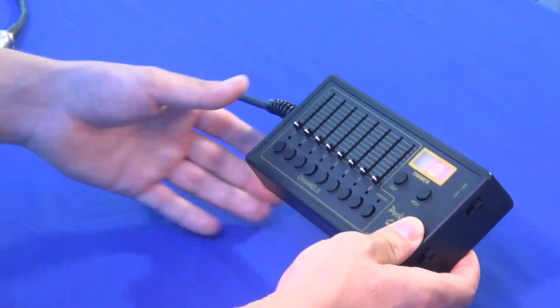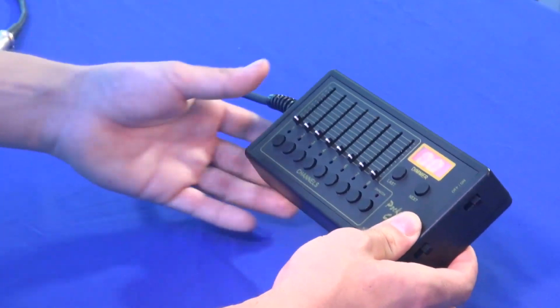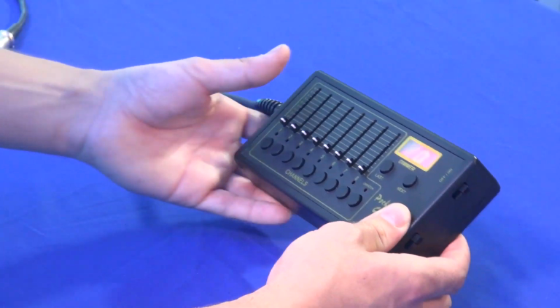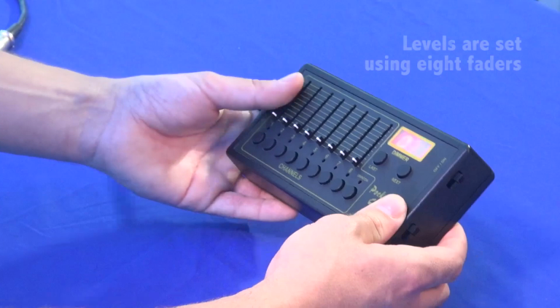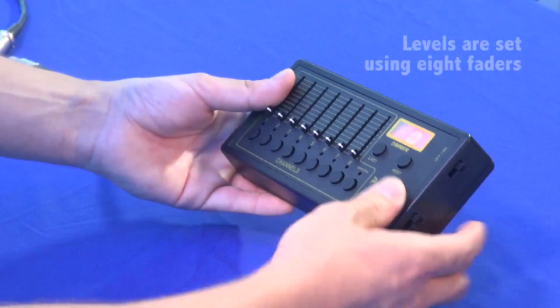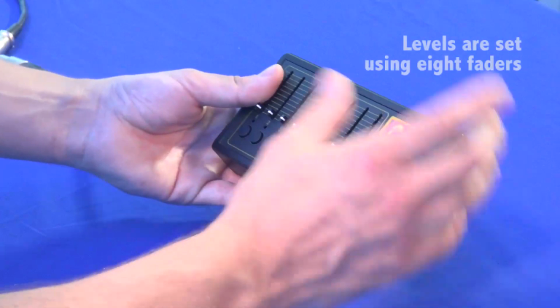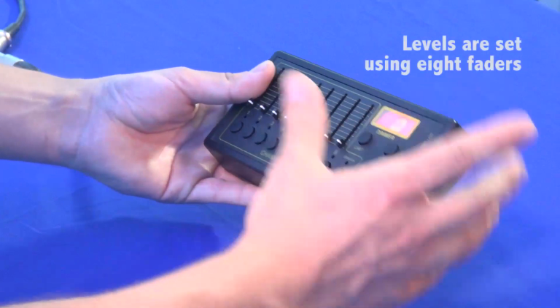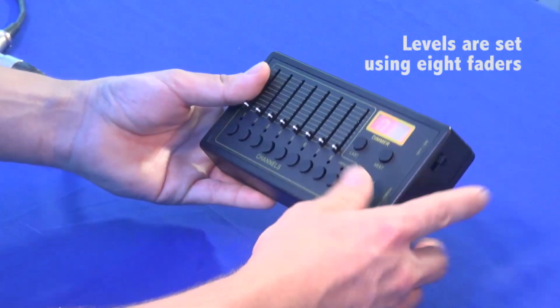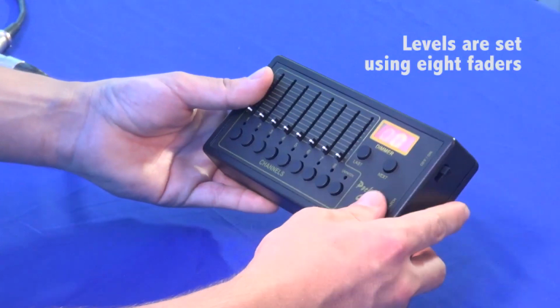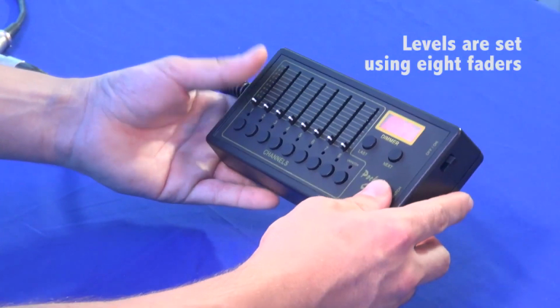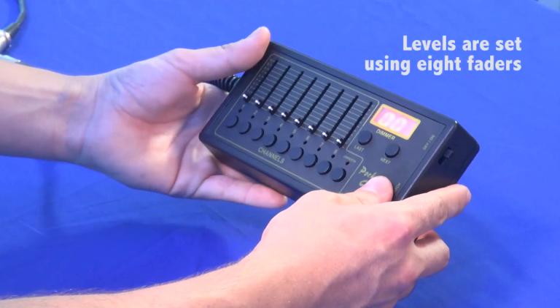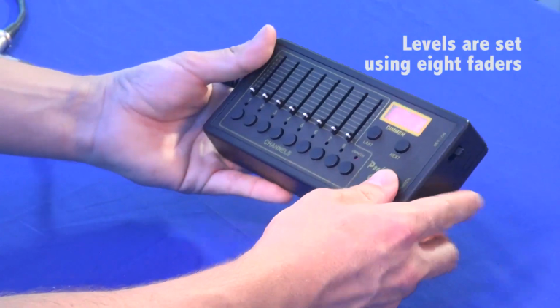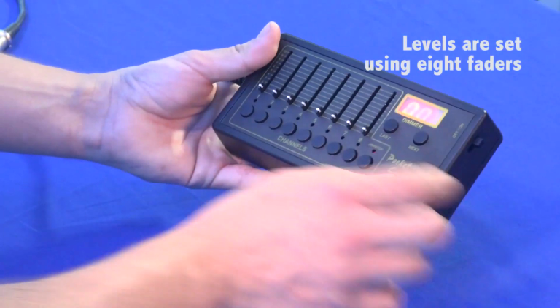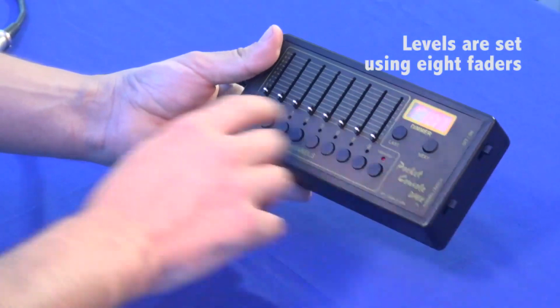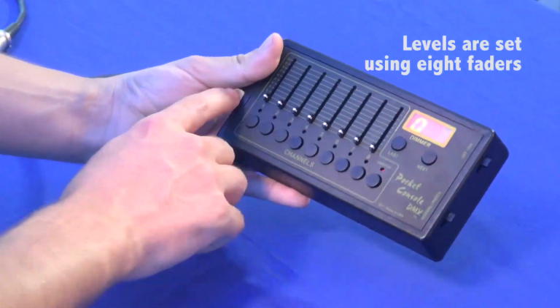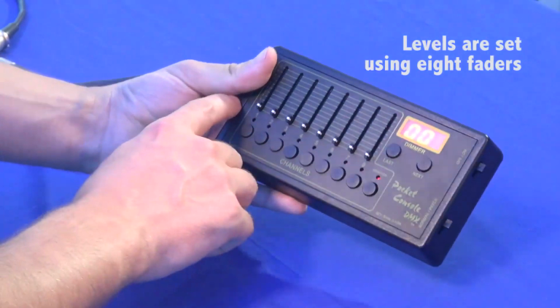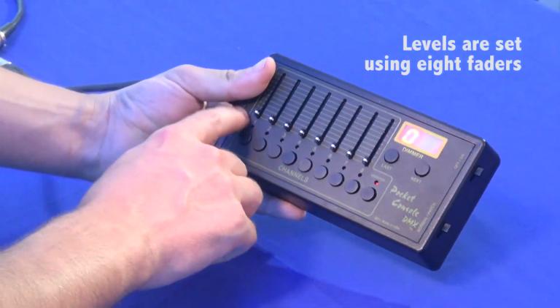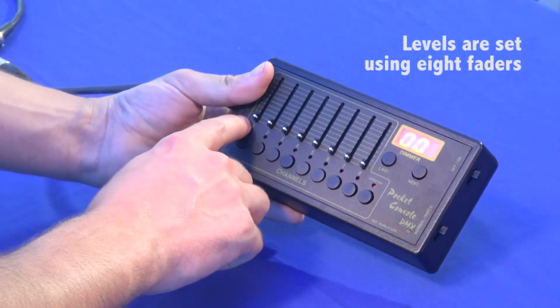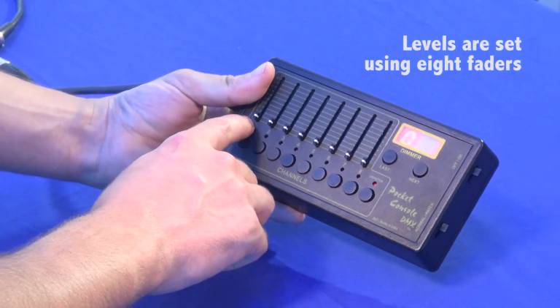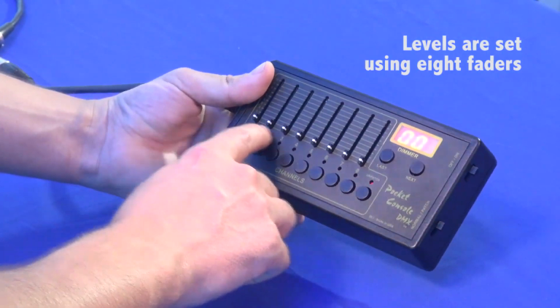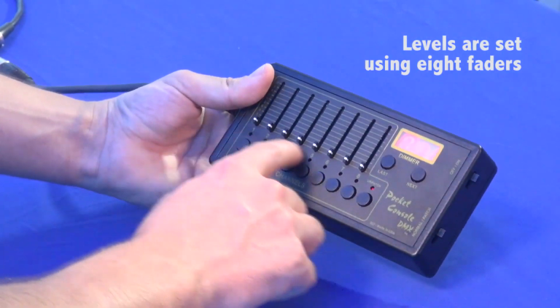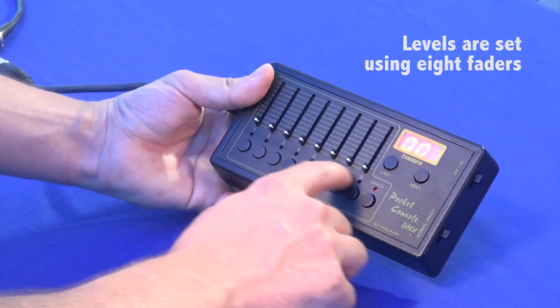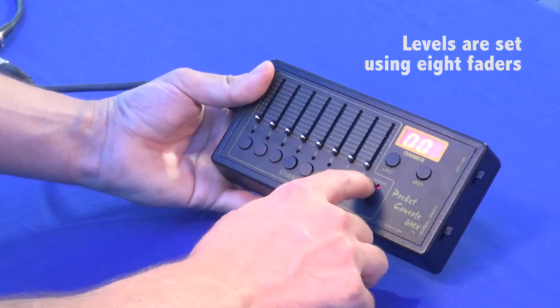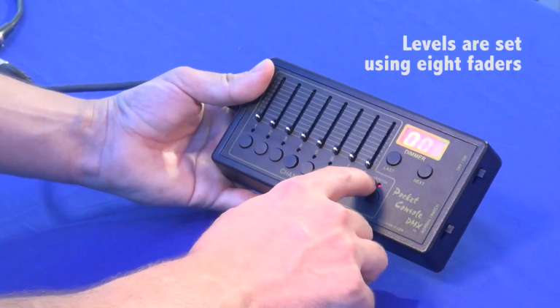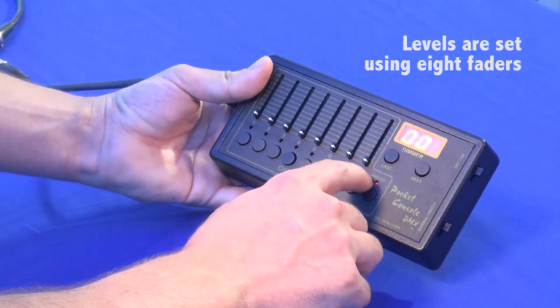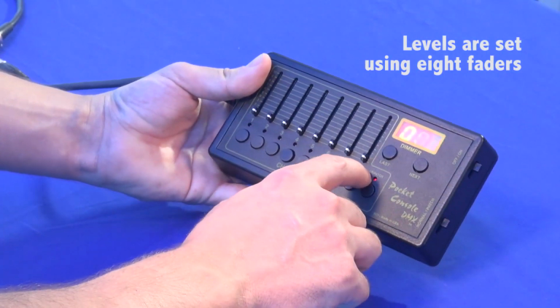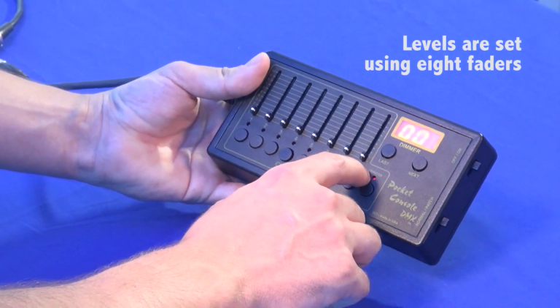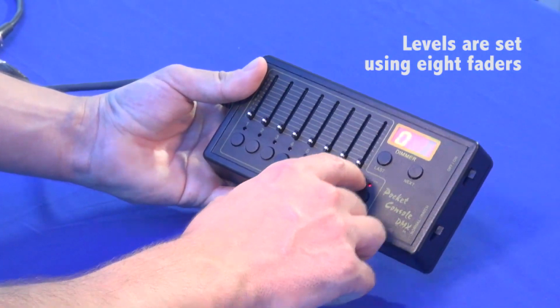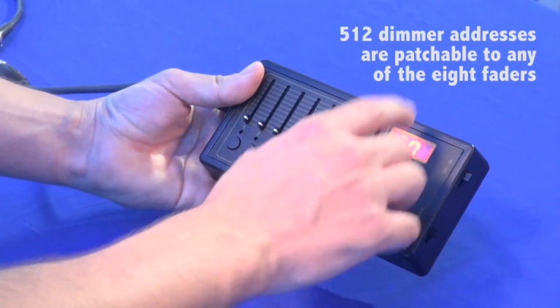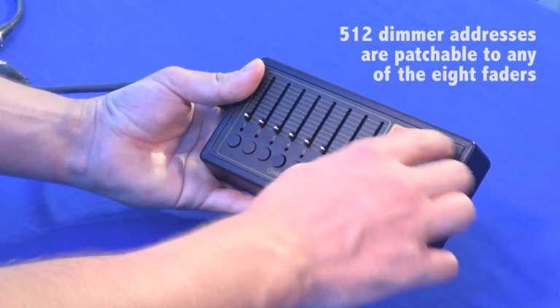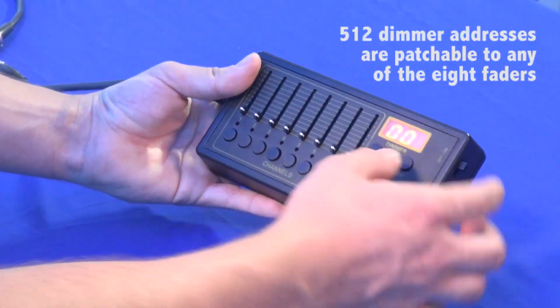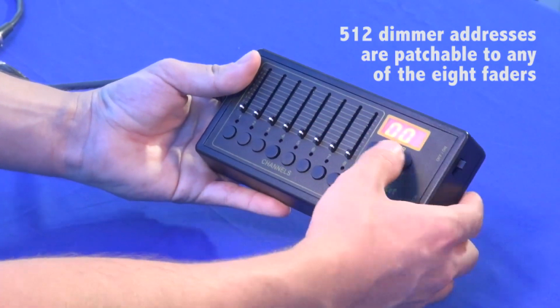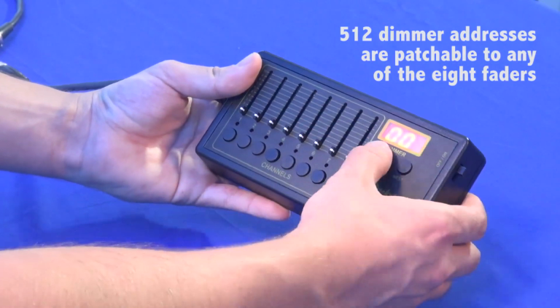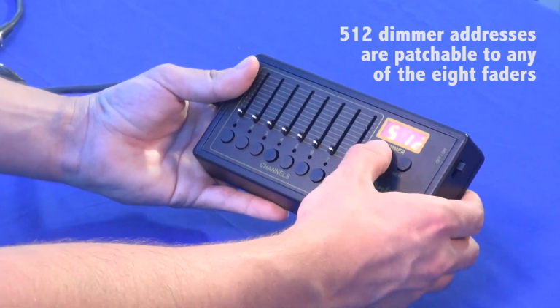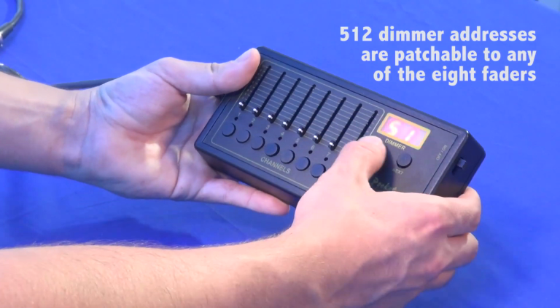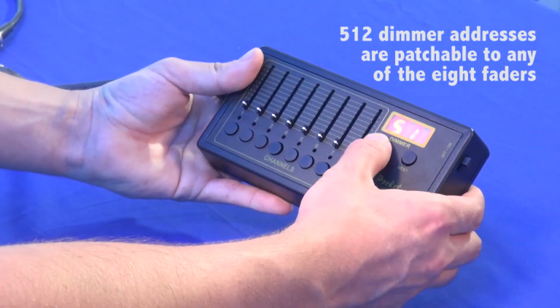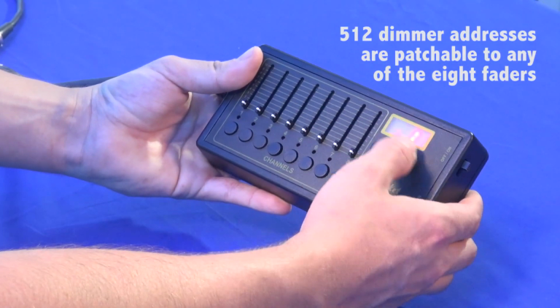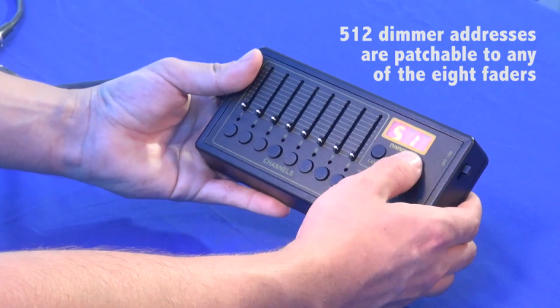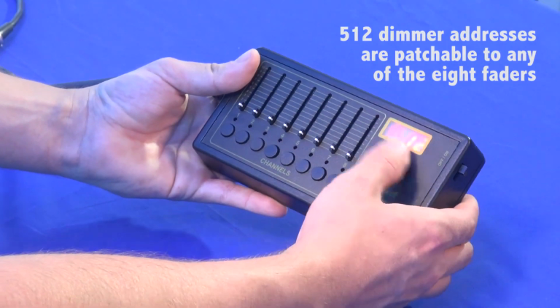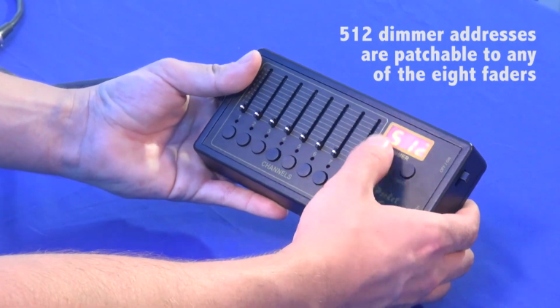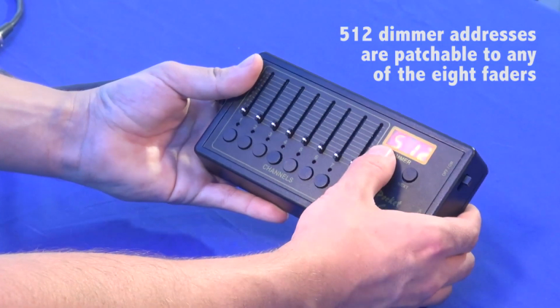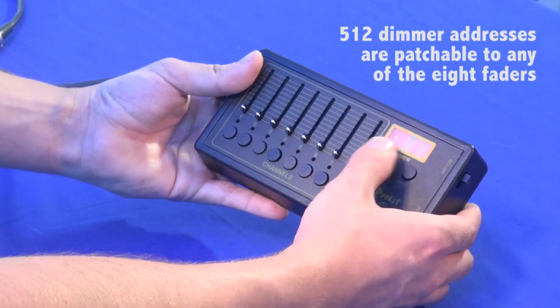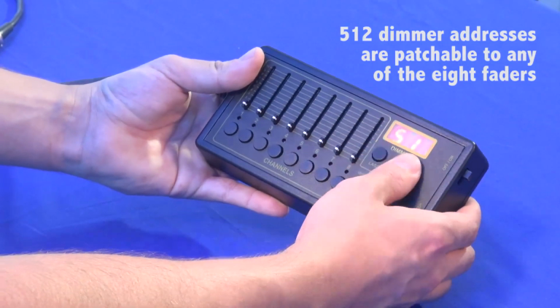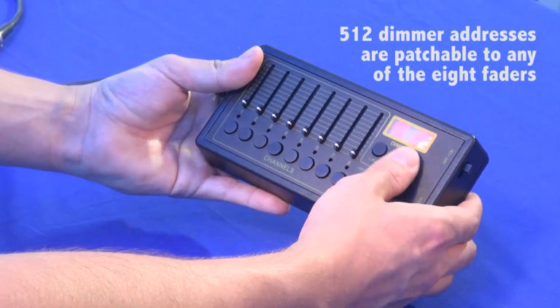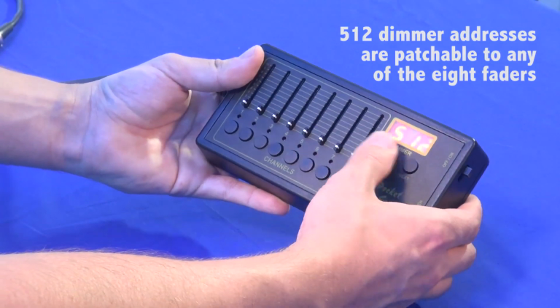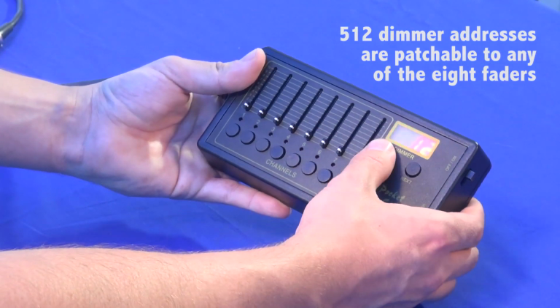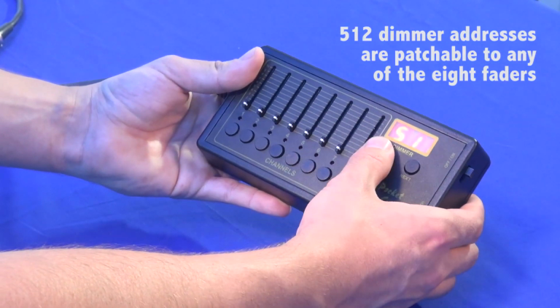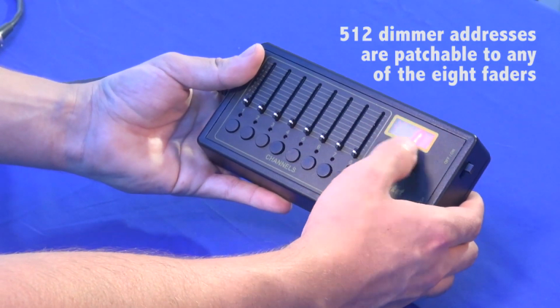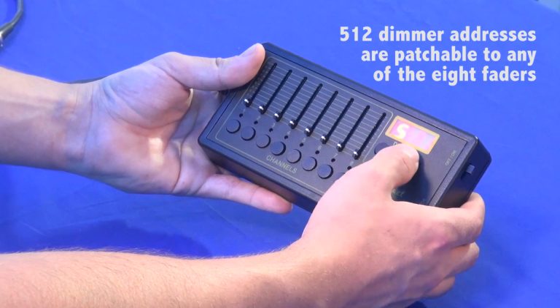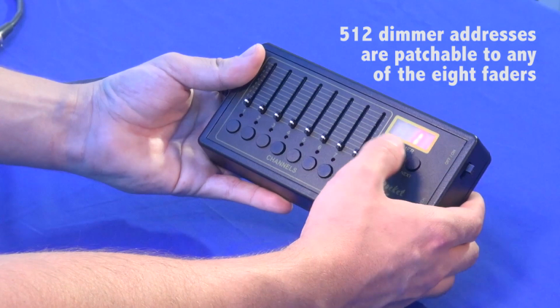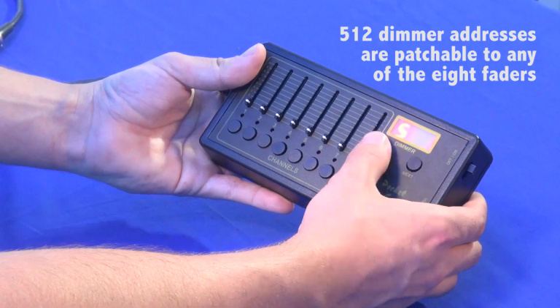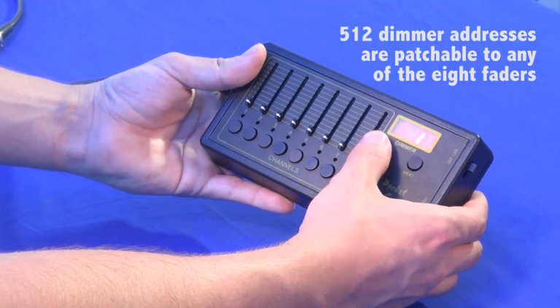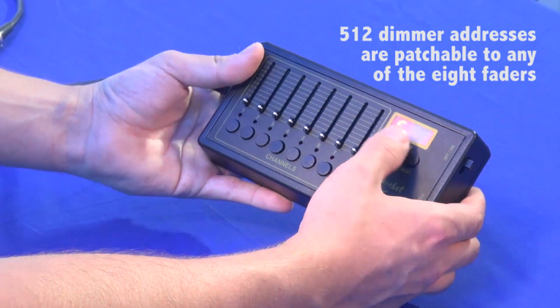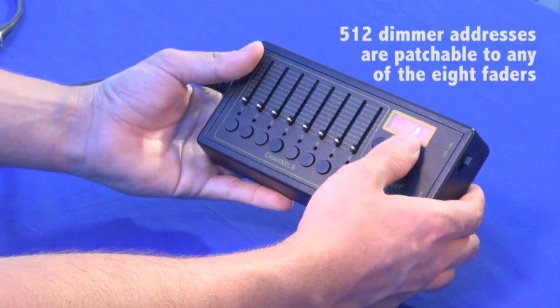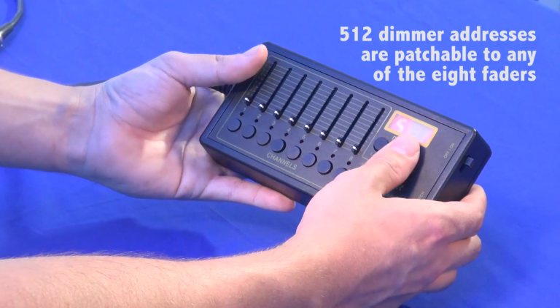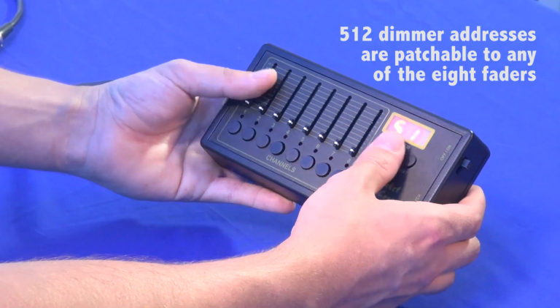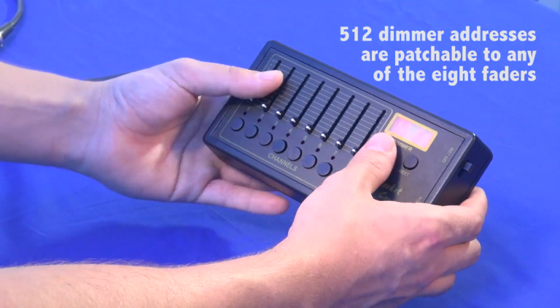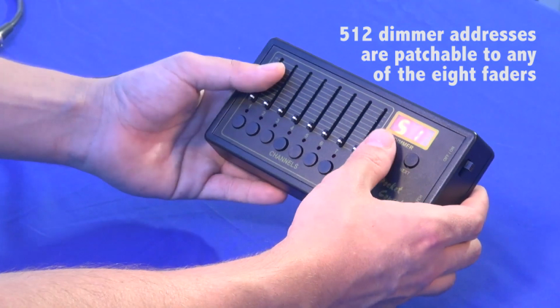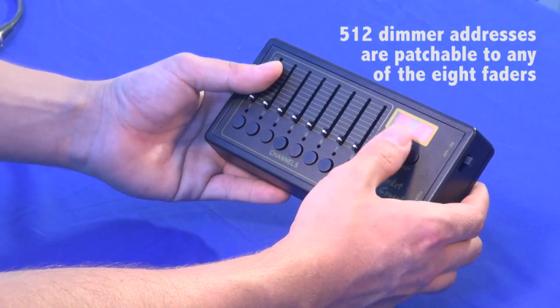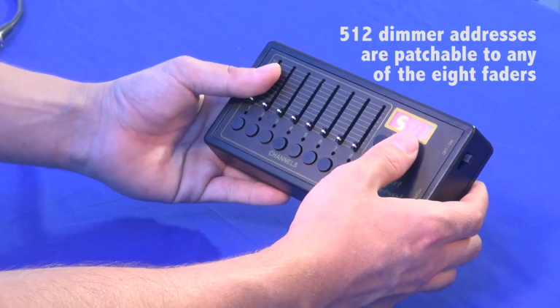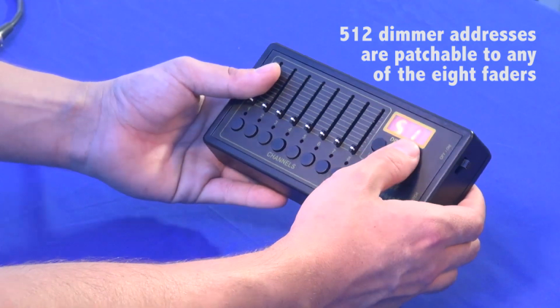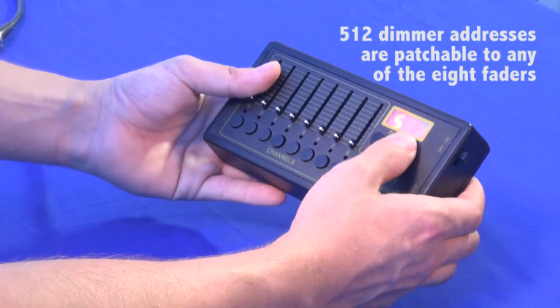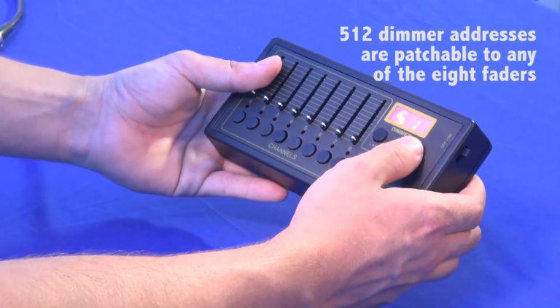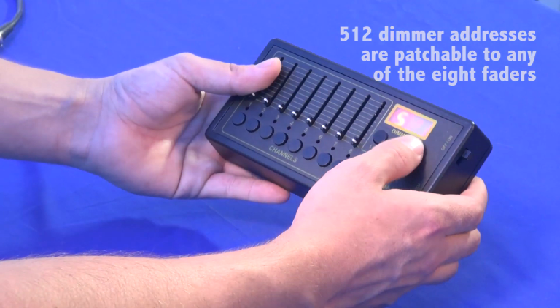It has 8 faders on it, but you can actually control all 512 channels from a universe.